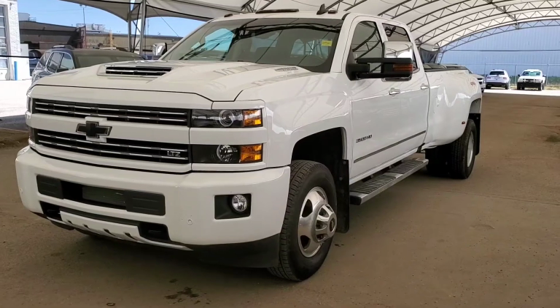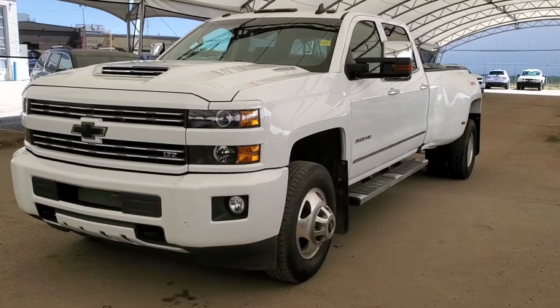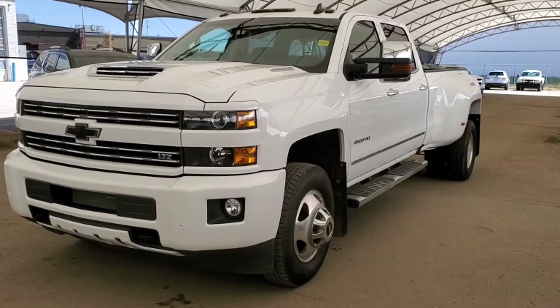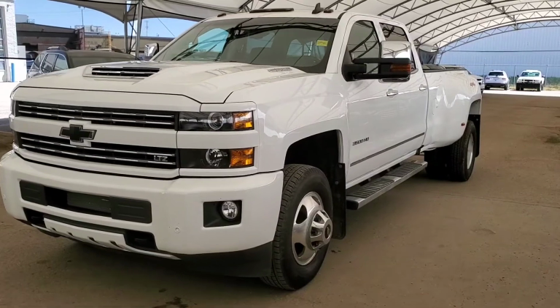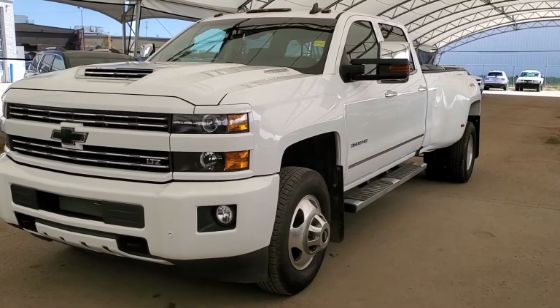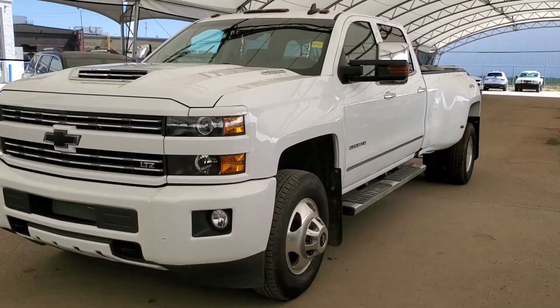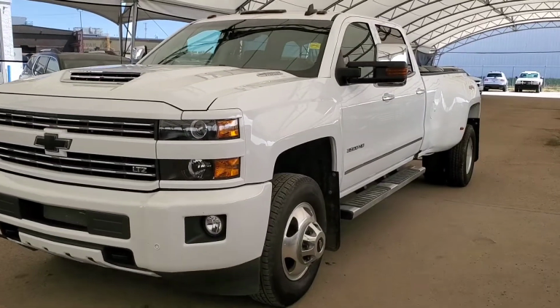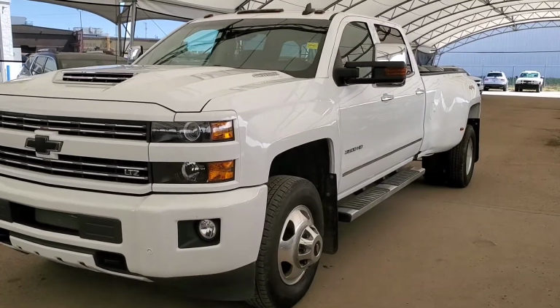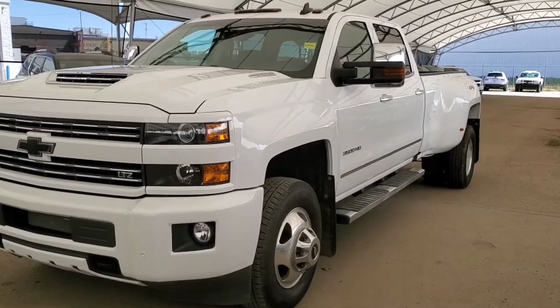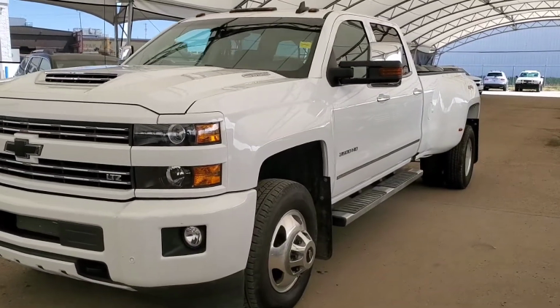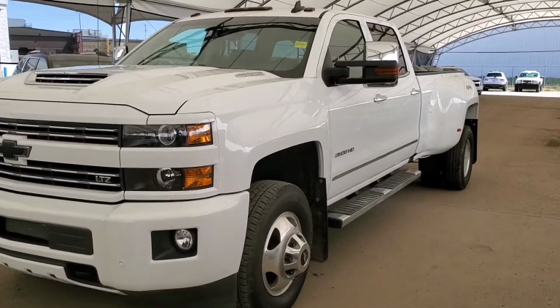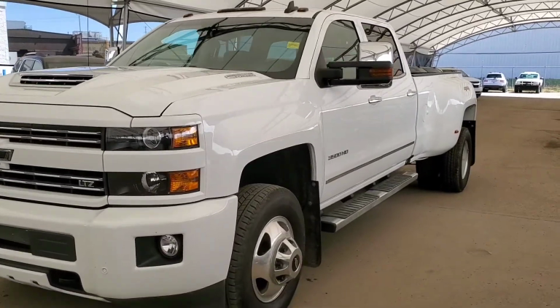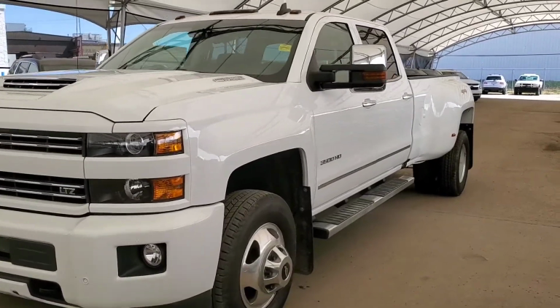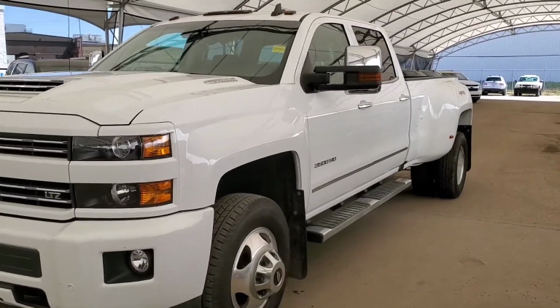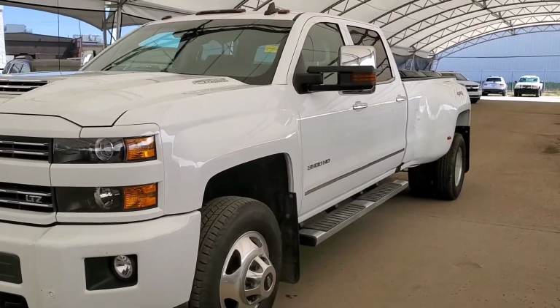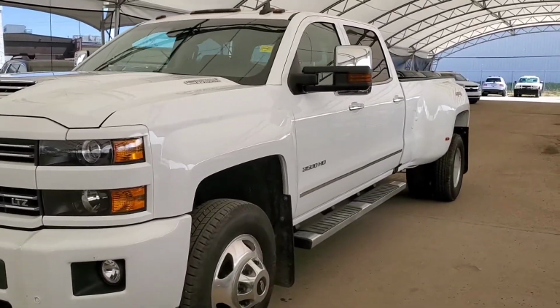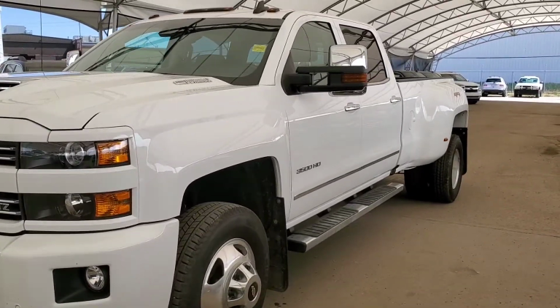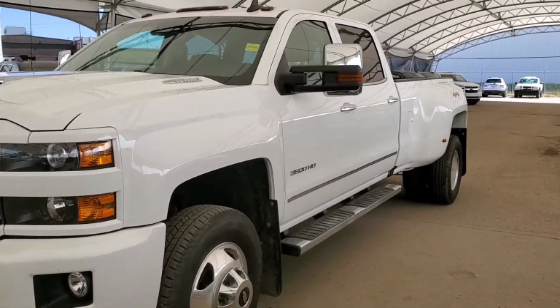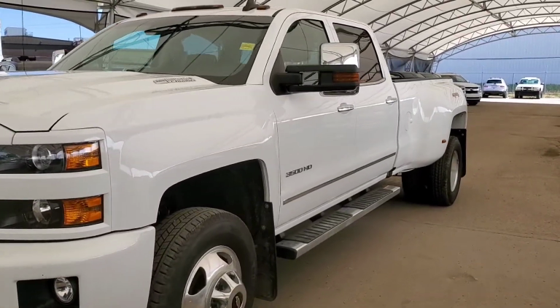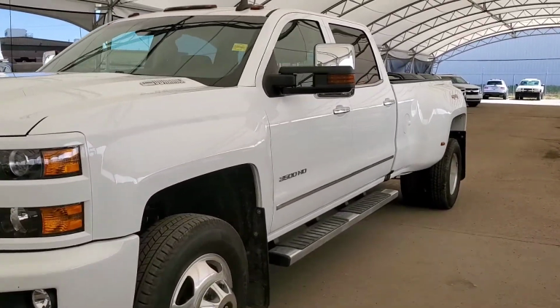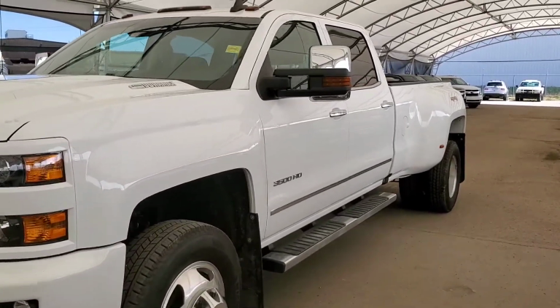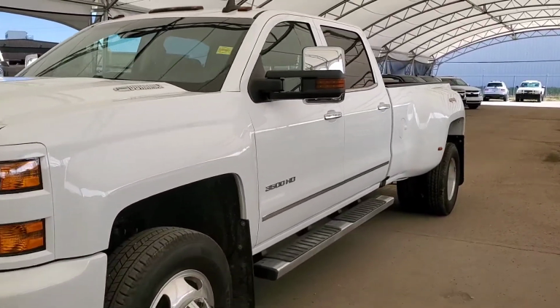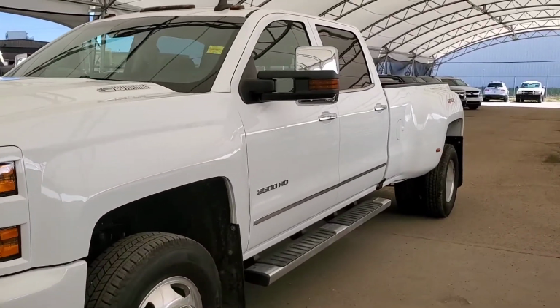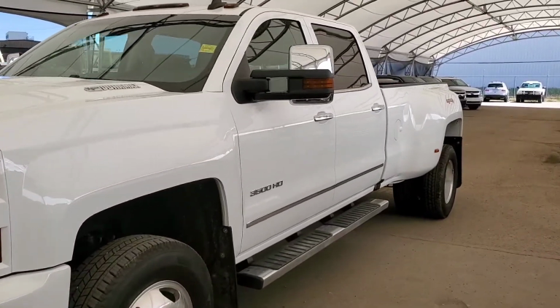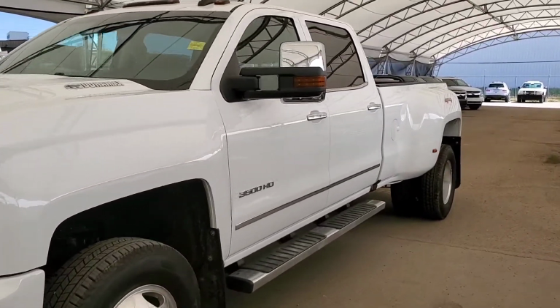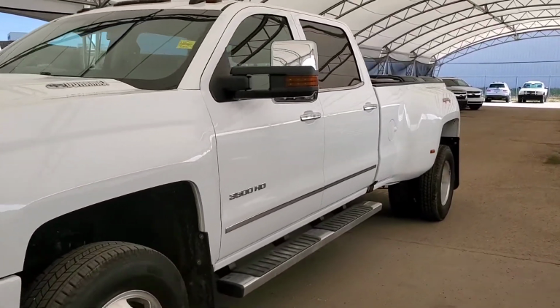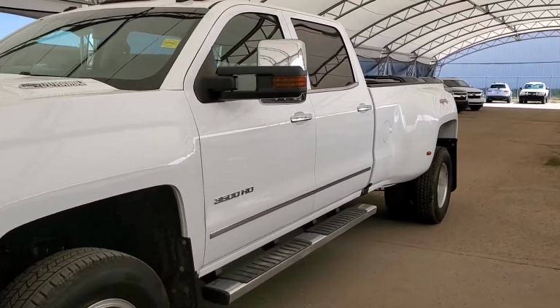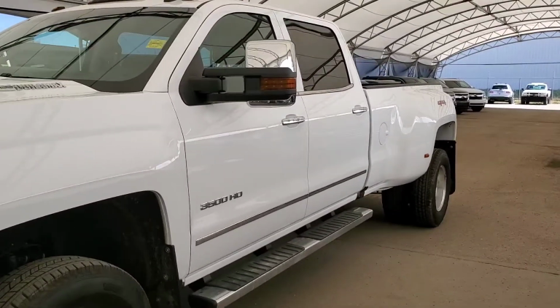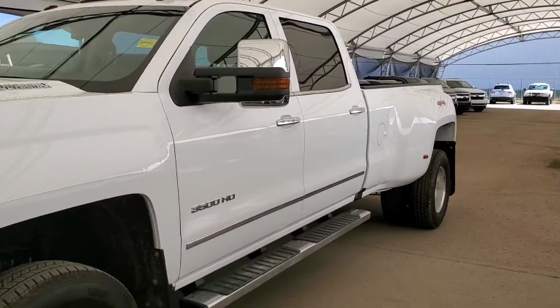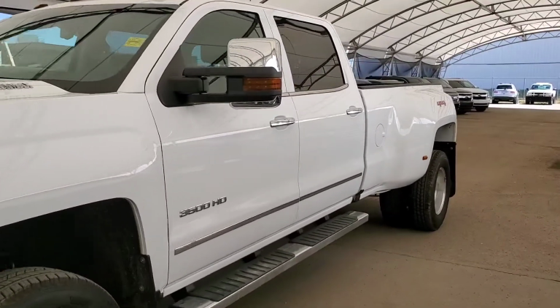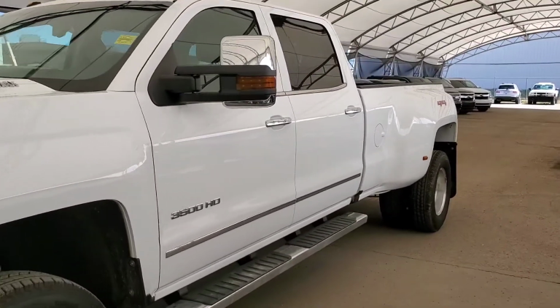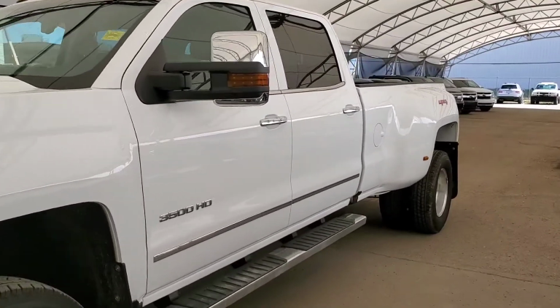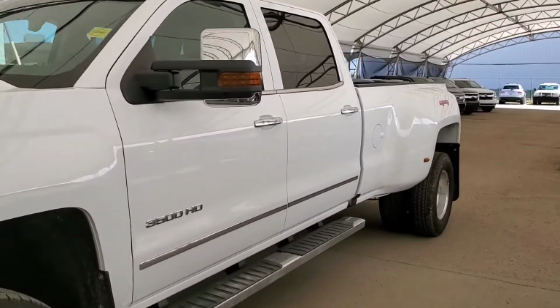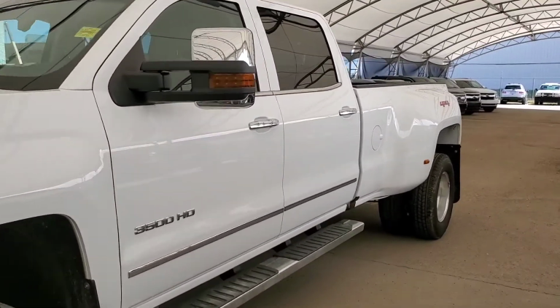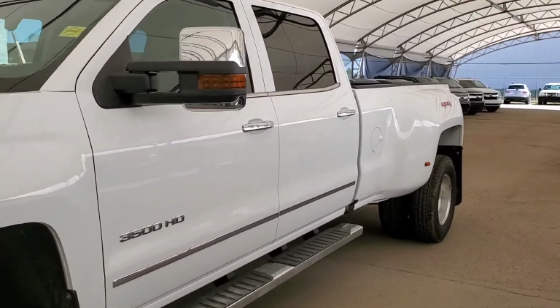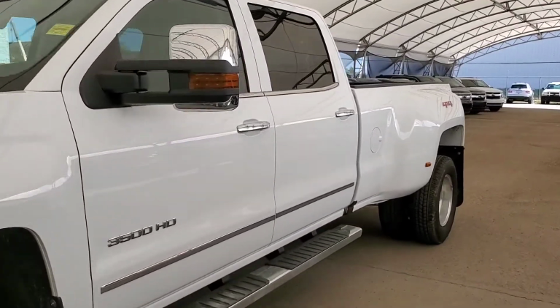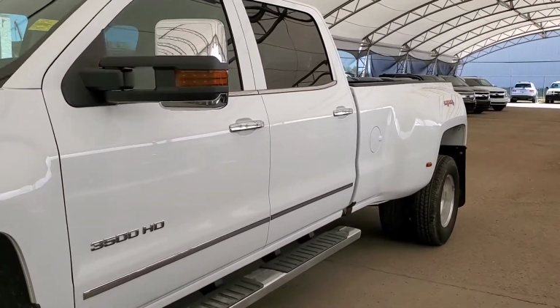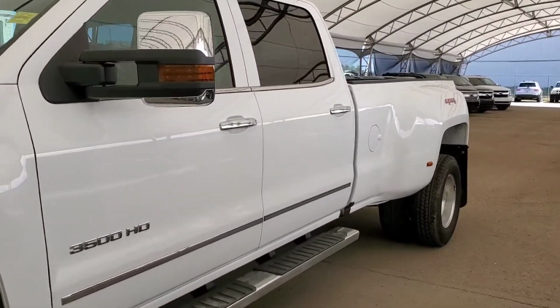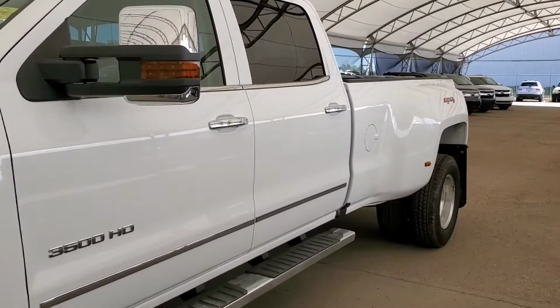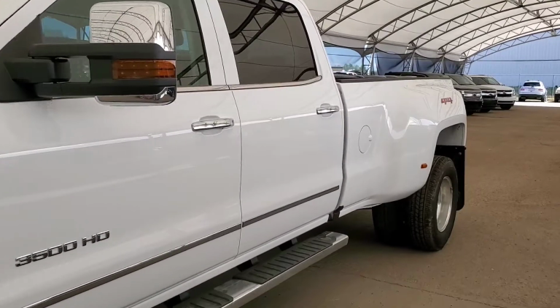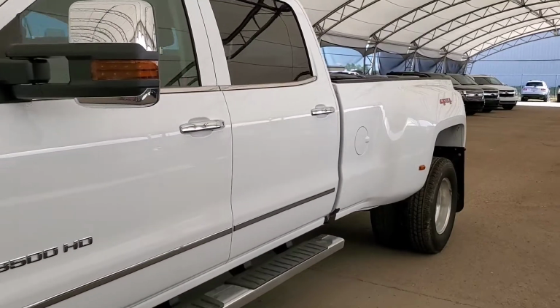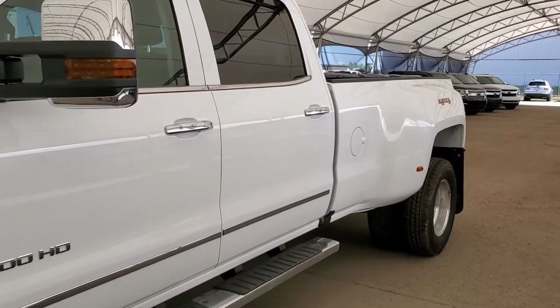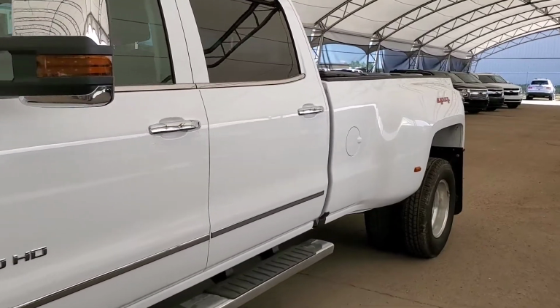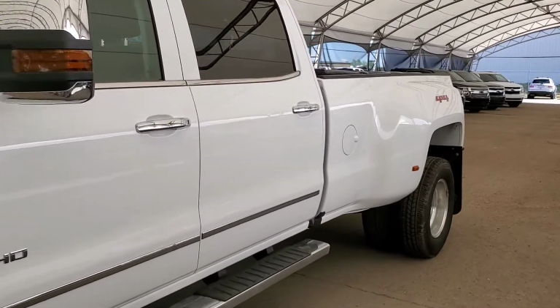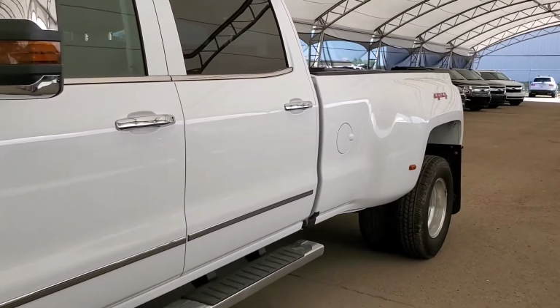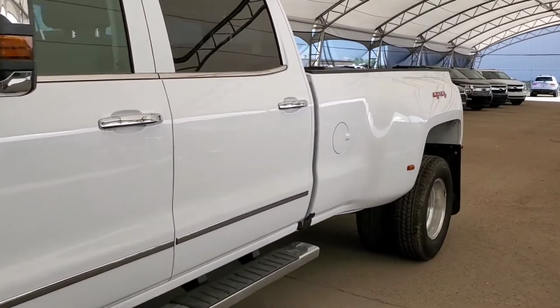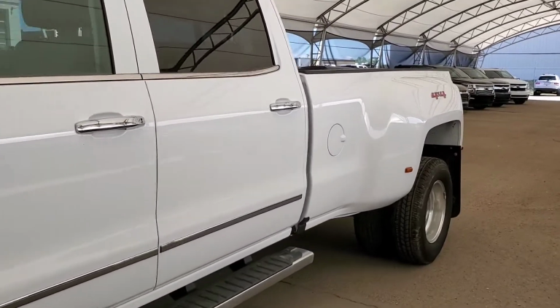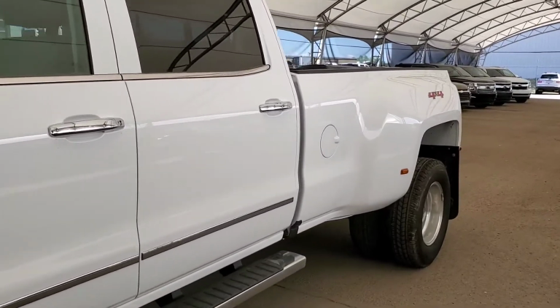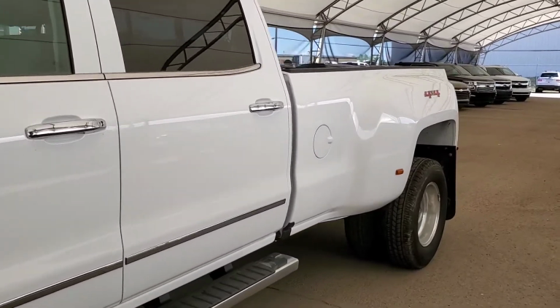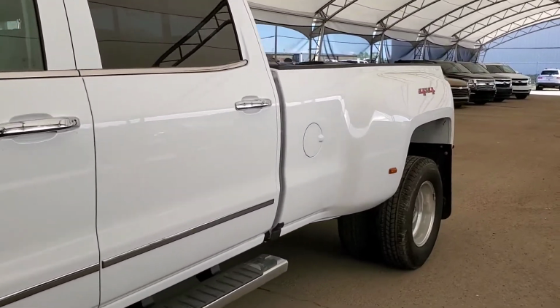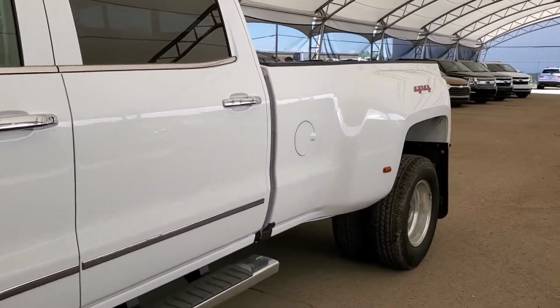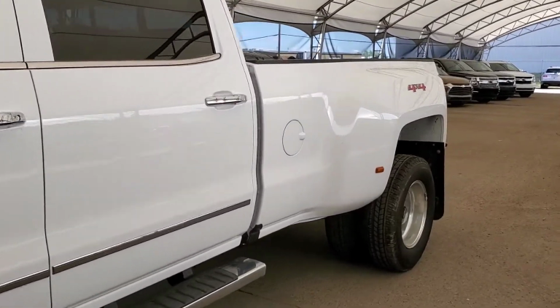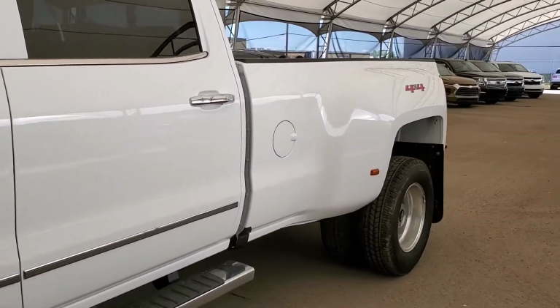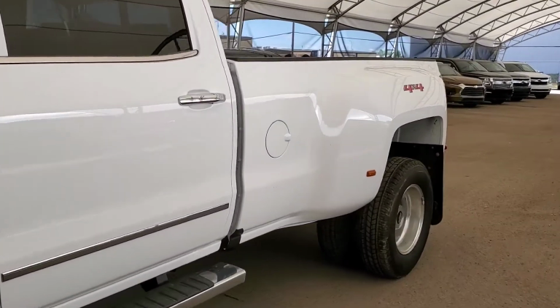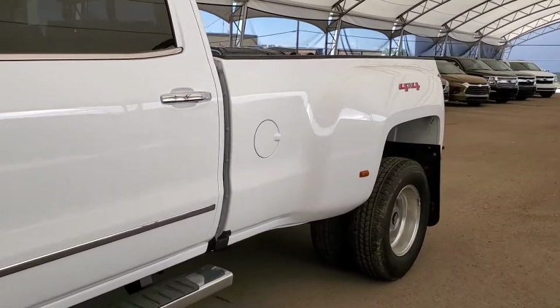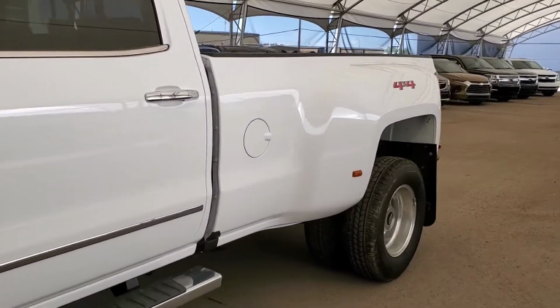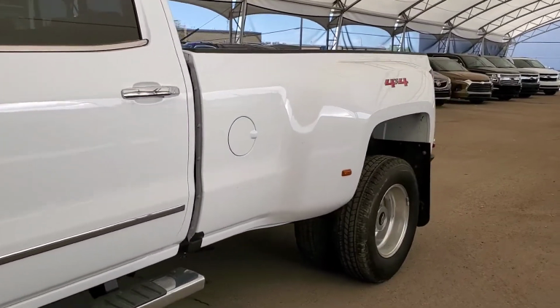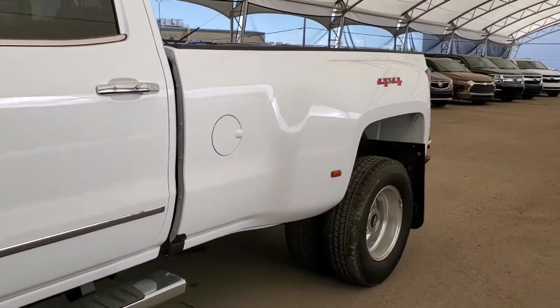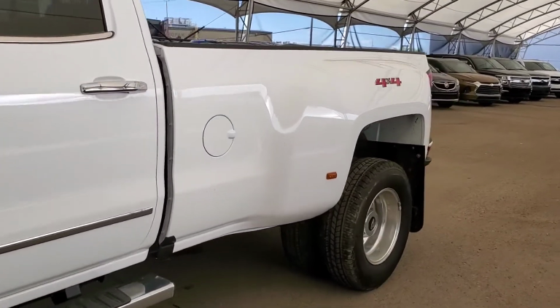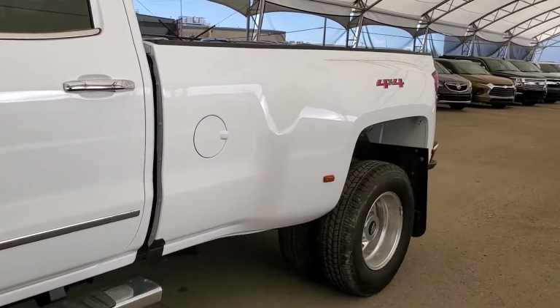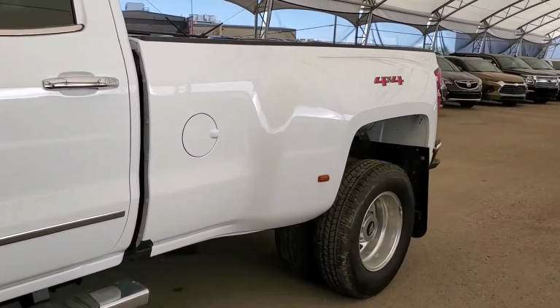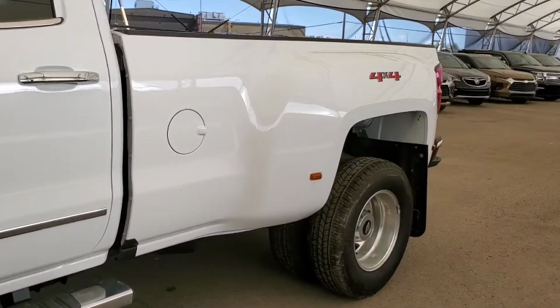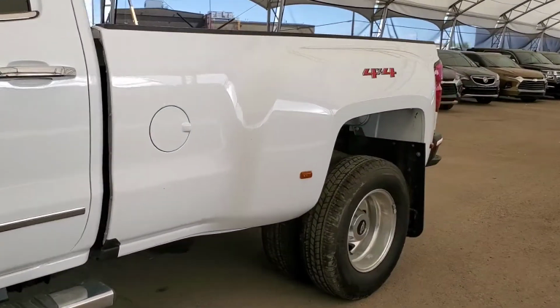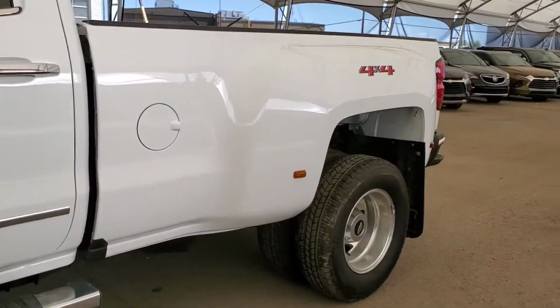Welcome to Davis Chevrolet. This is a pre-owned 2019 Chevy Silverado 3500 LTZ in white.